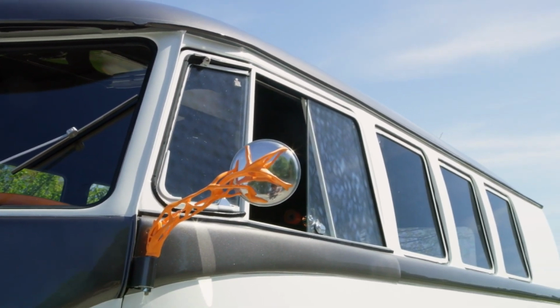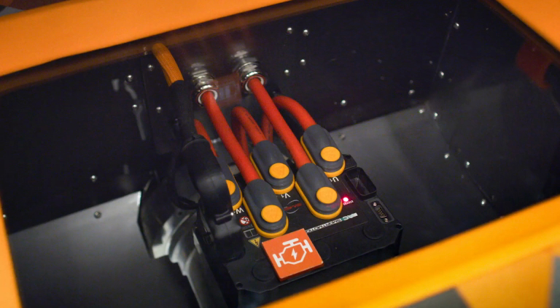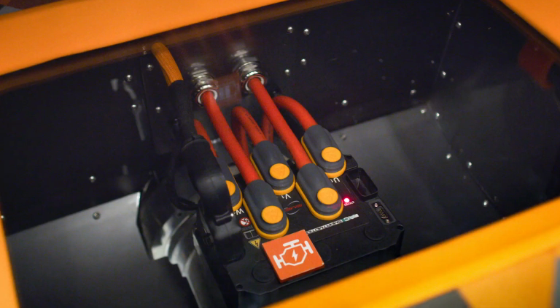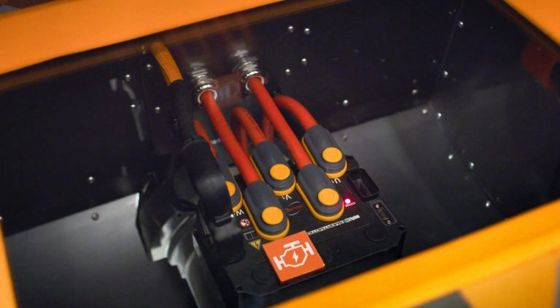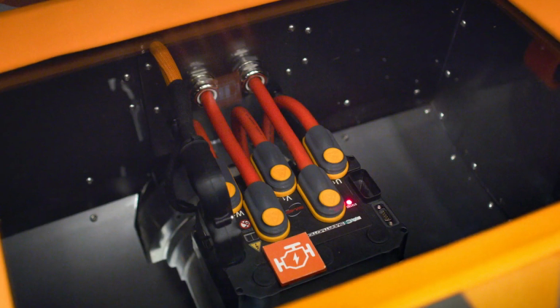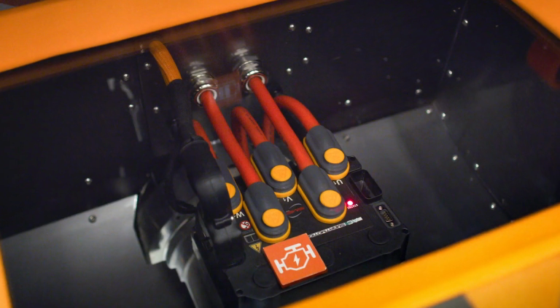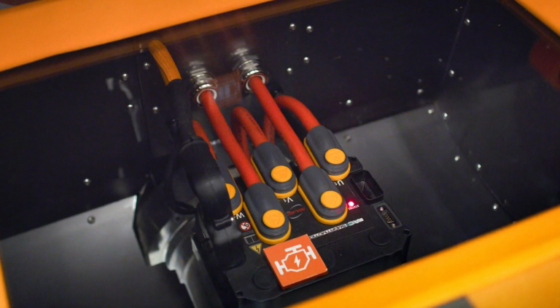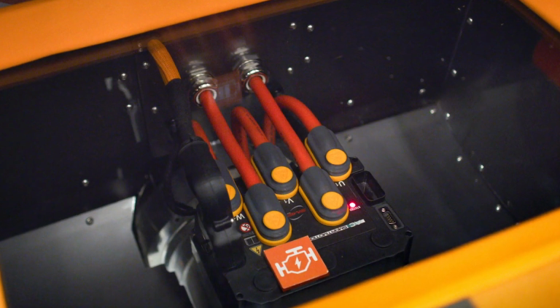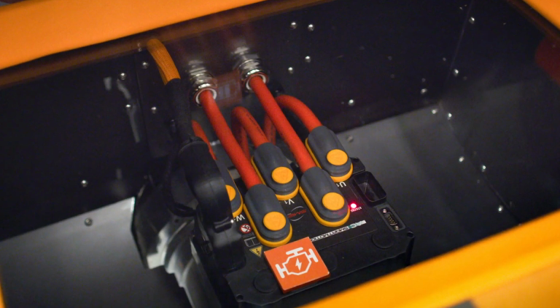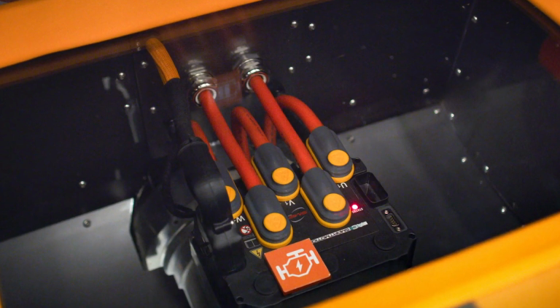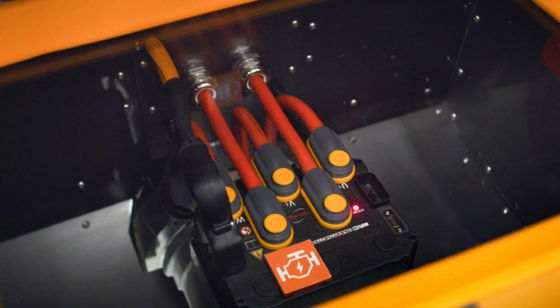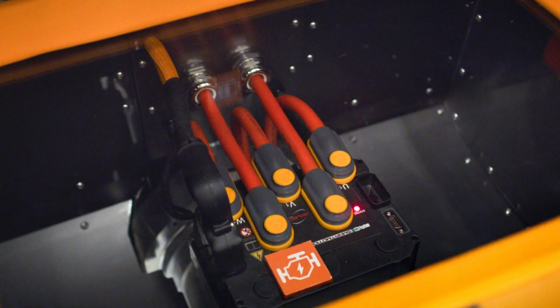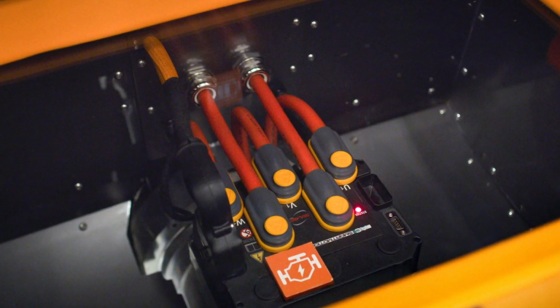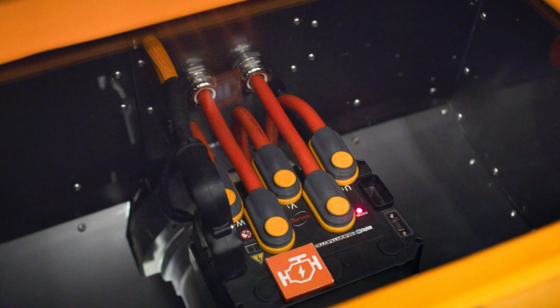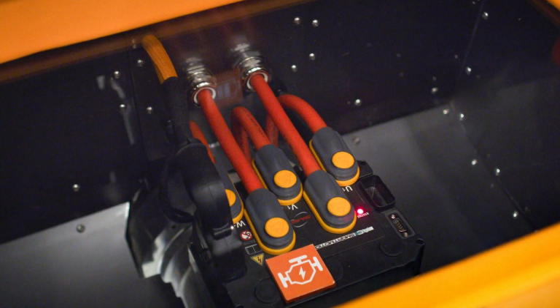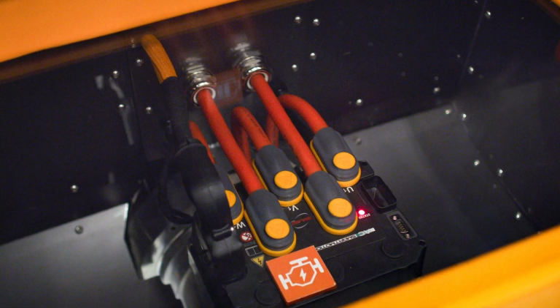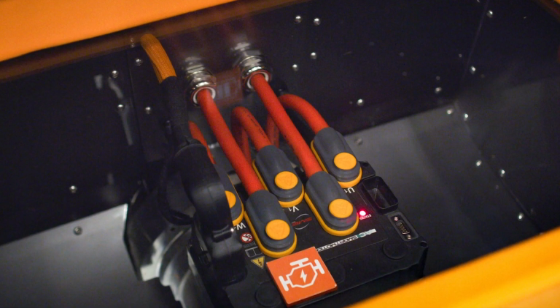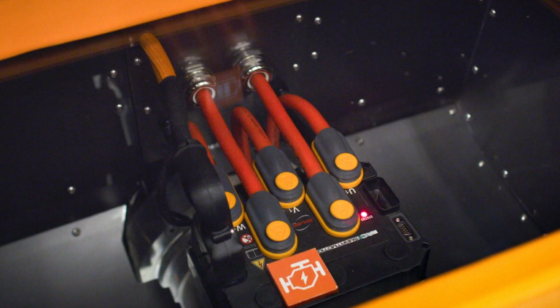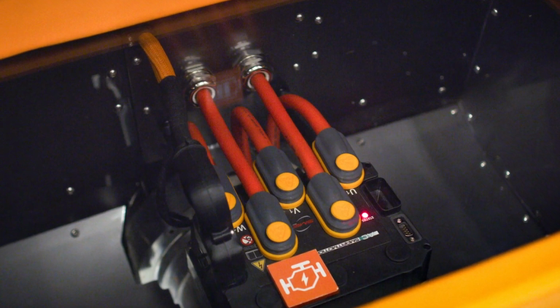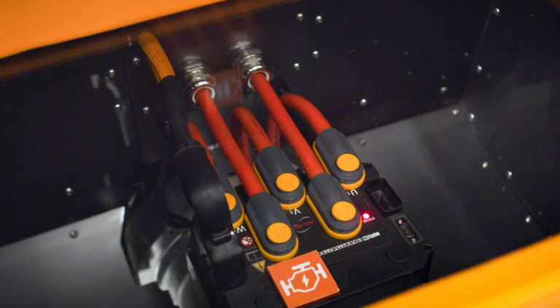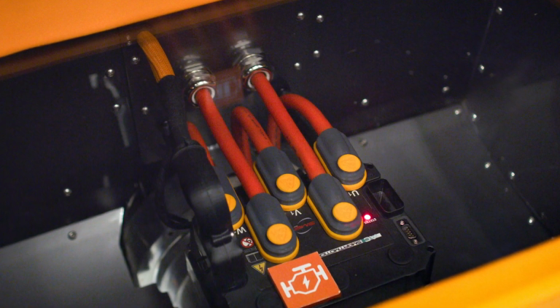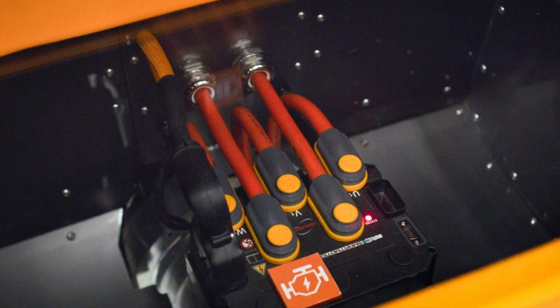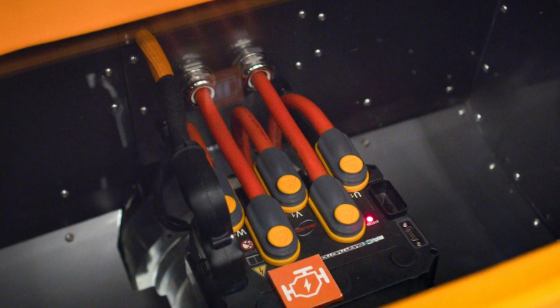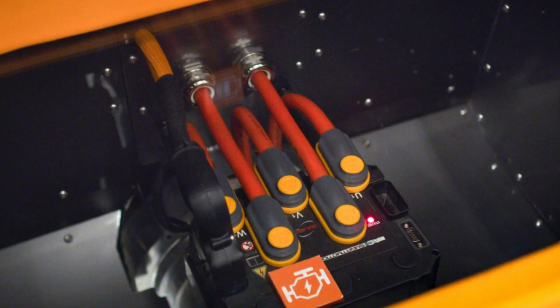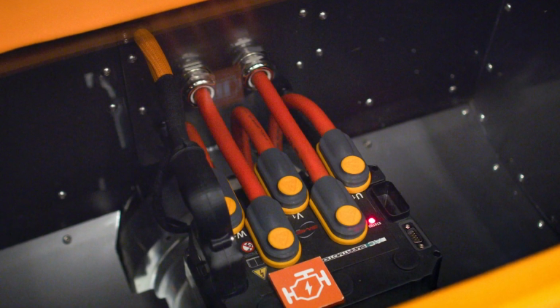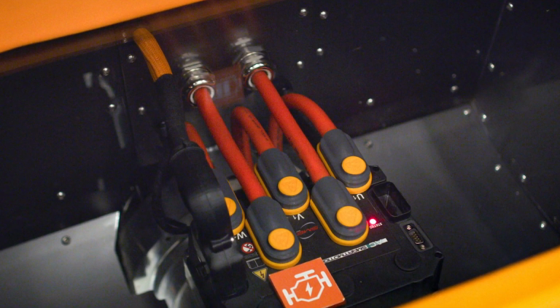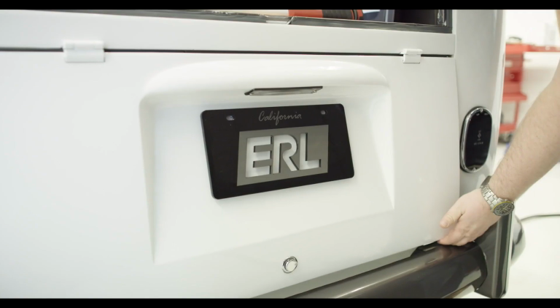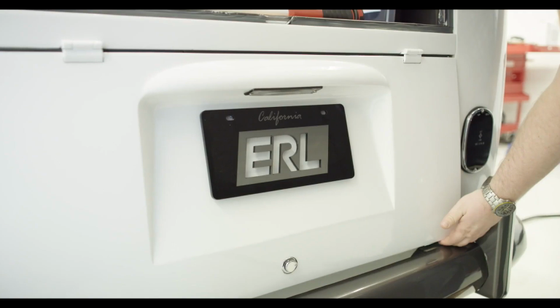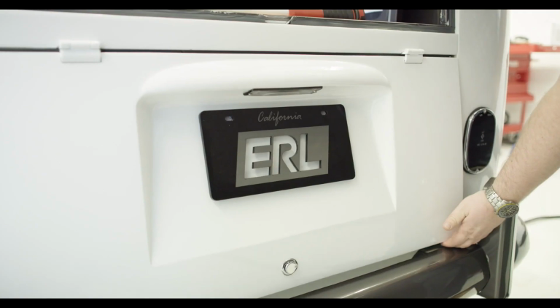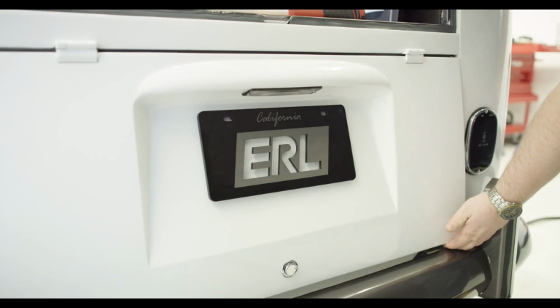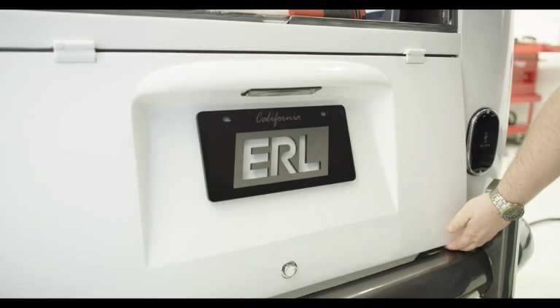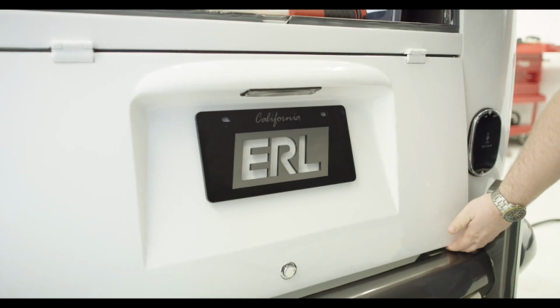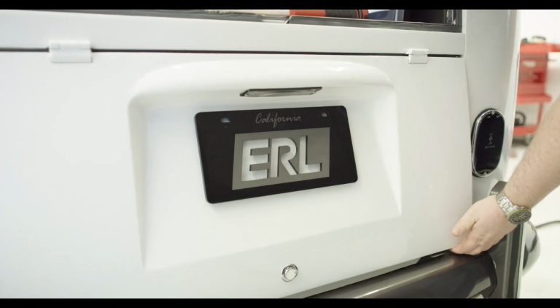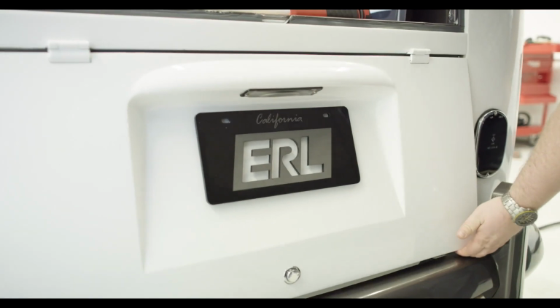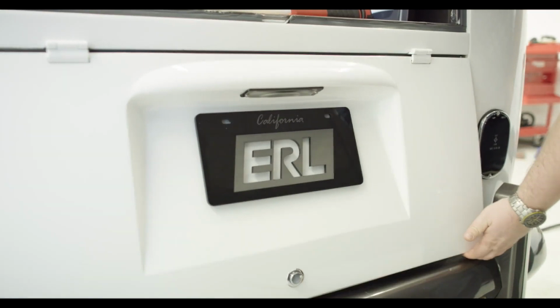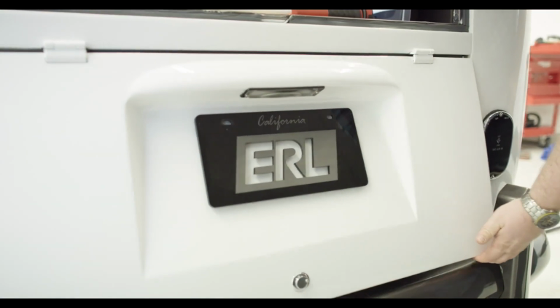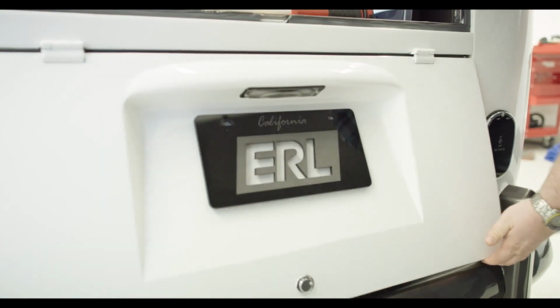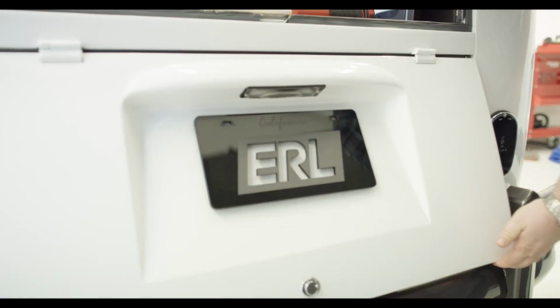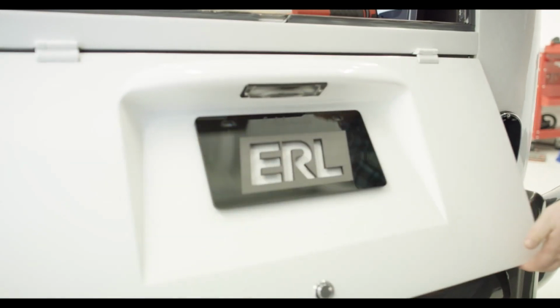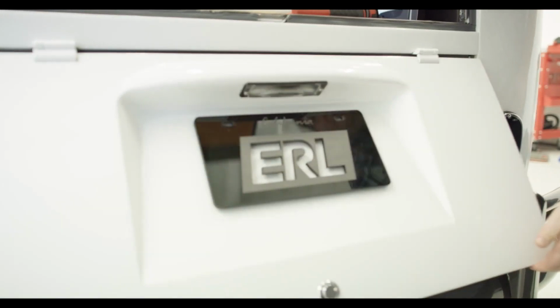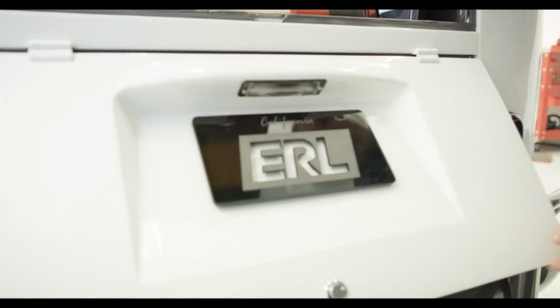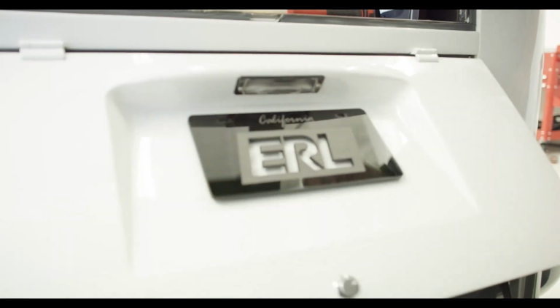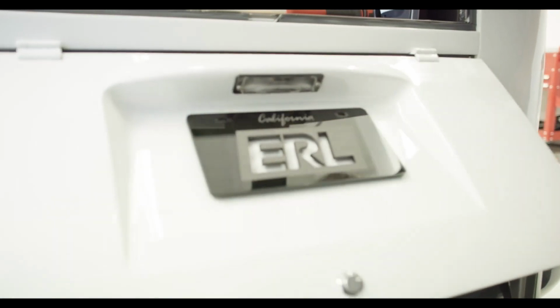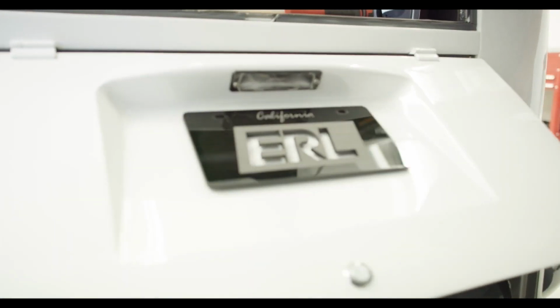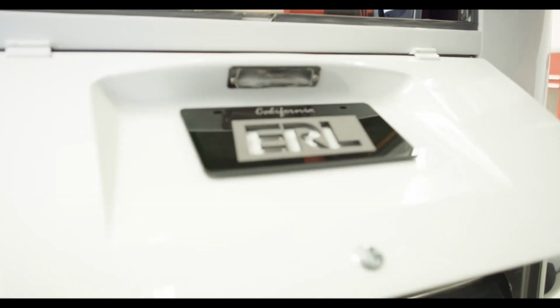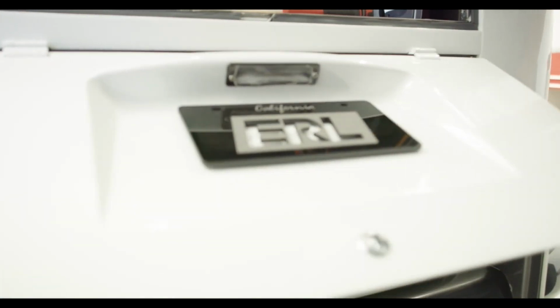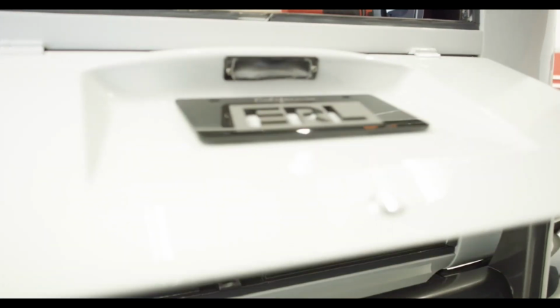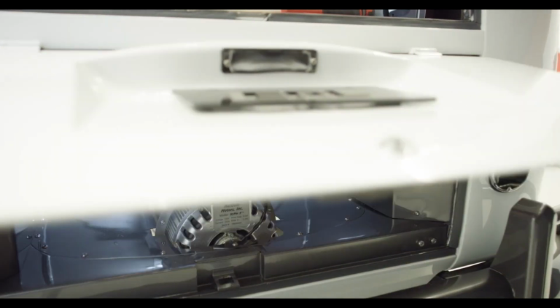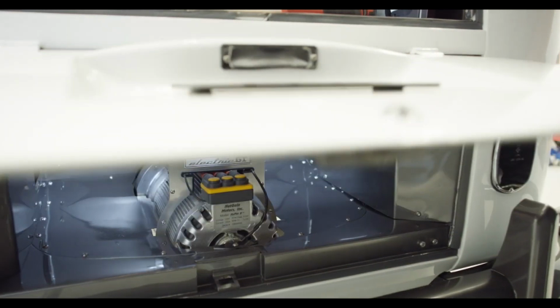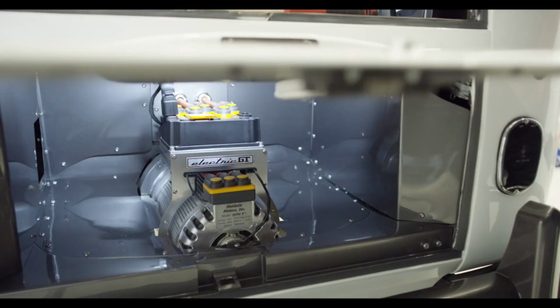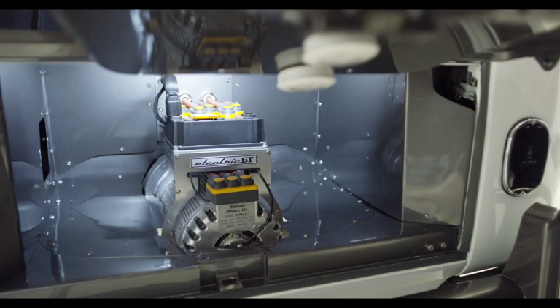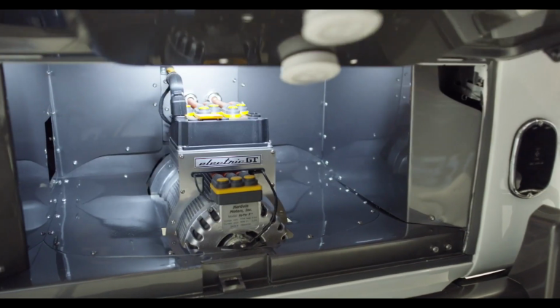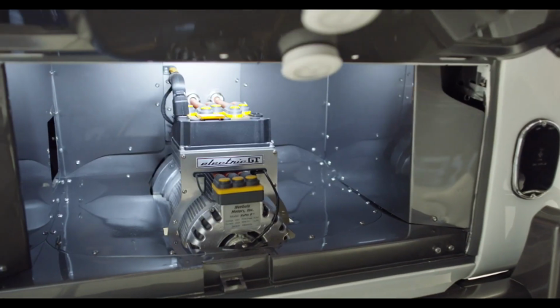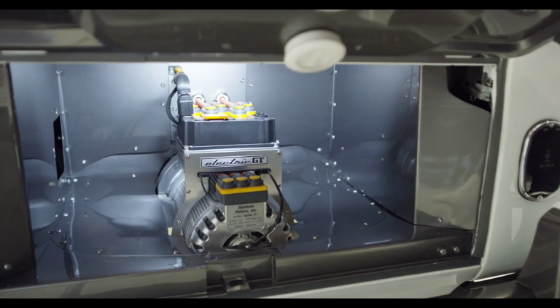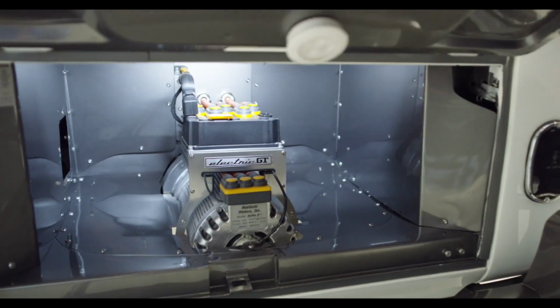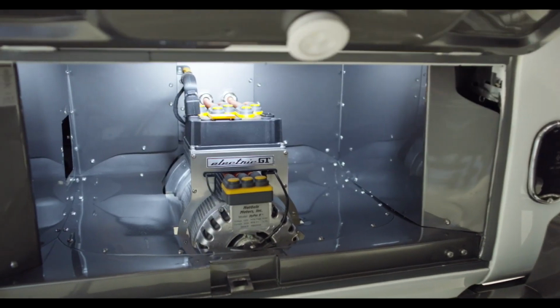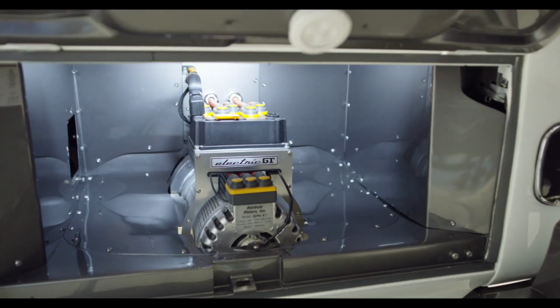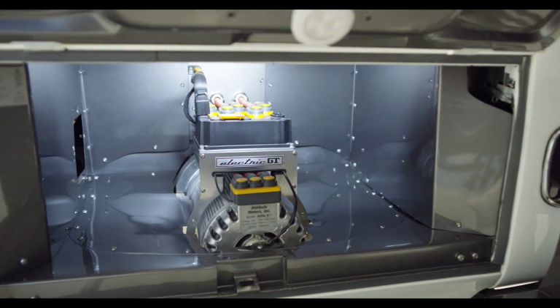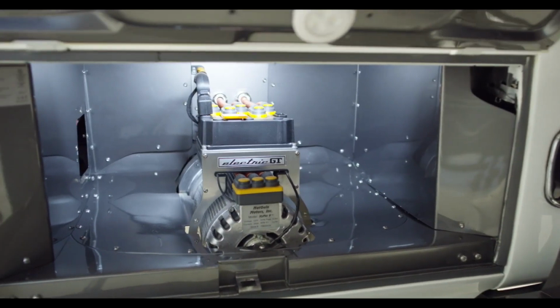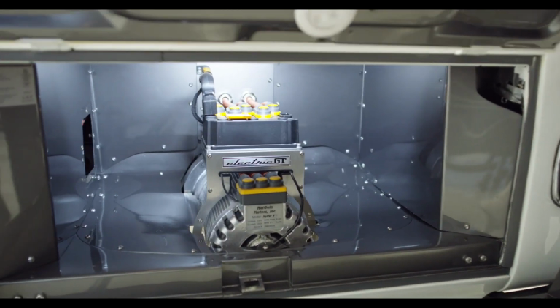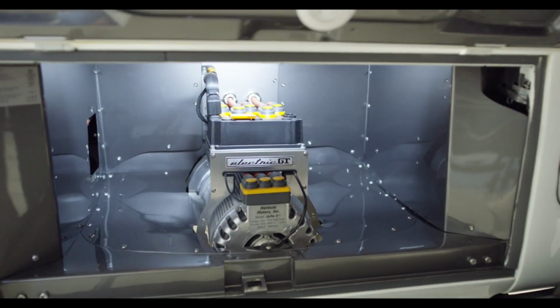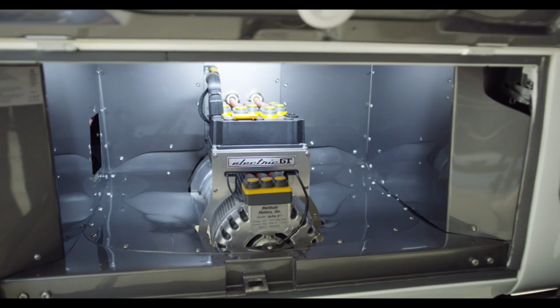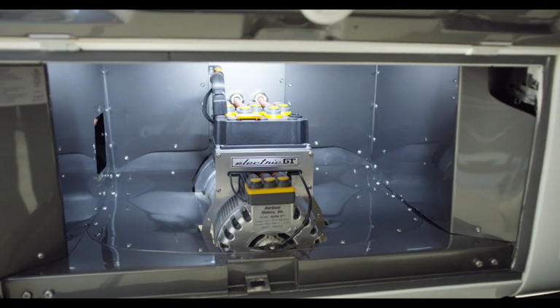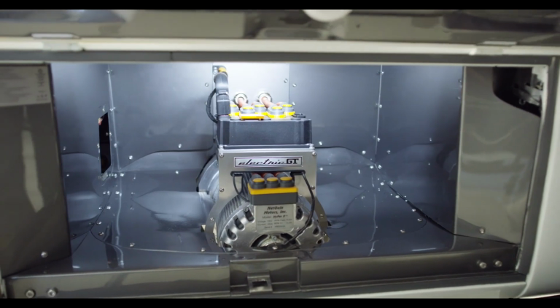It's been converted to electric power. In the back, where the electric motor is housed, it comes with some unique toys.